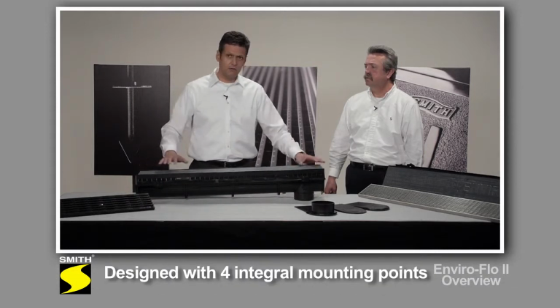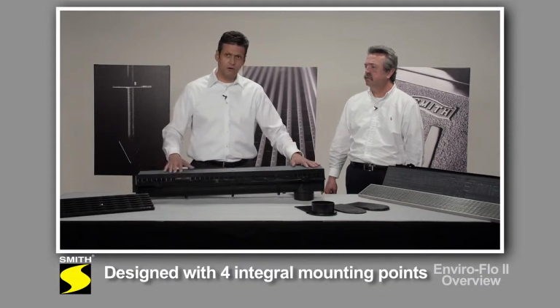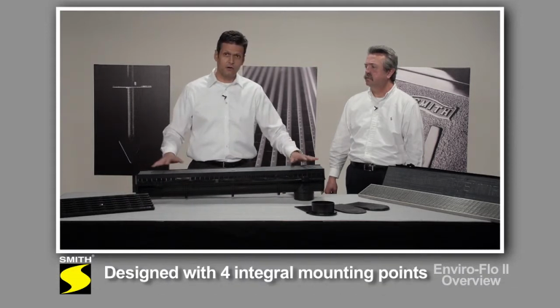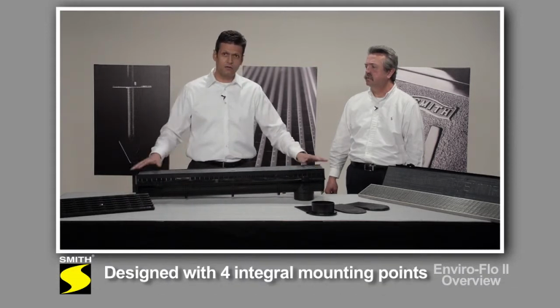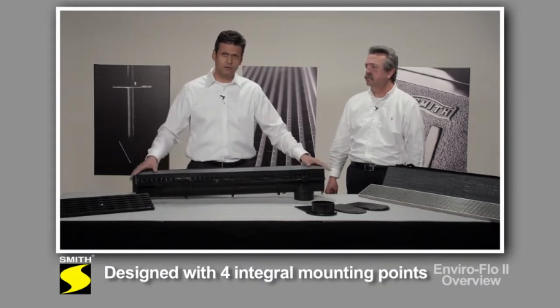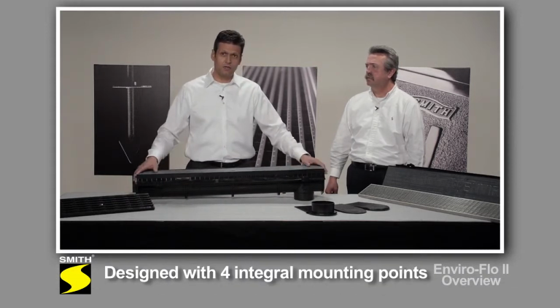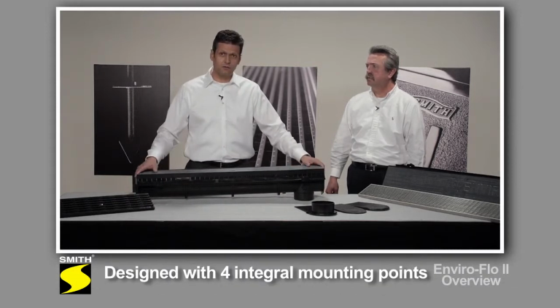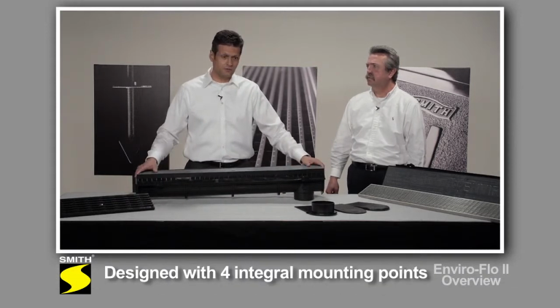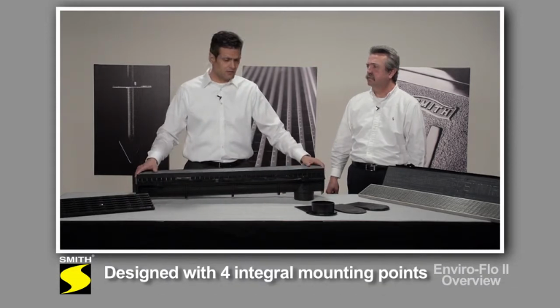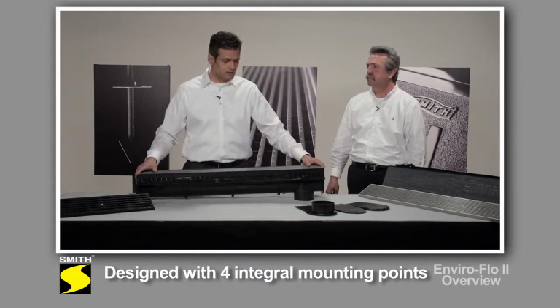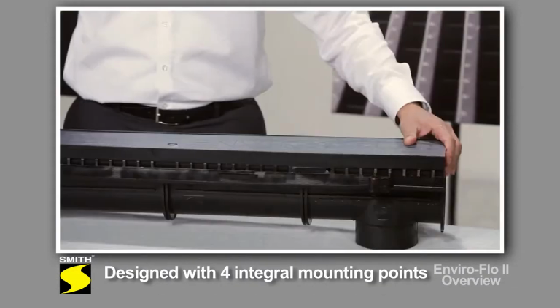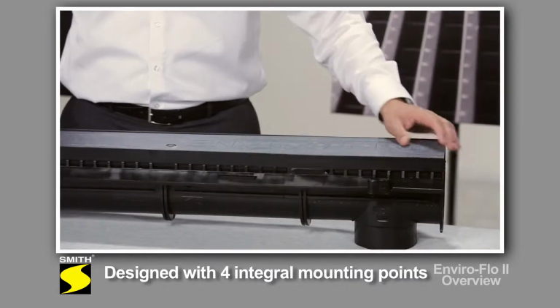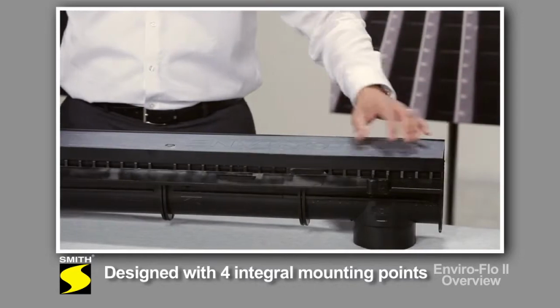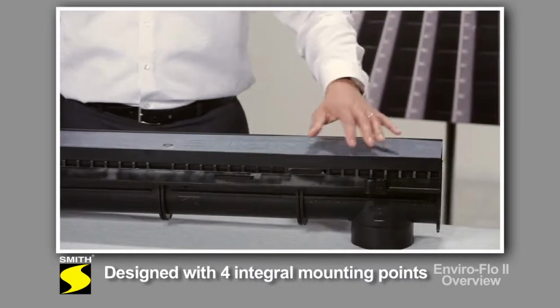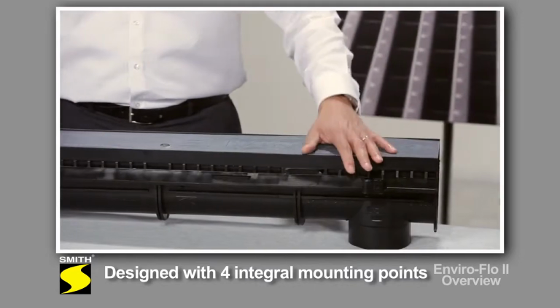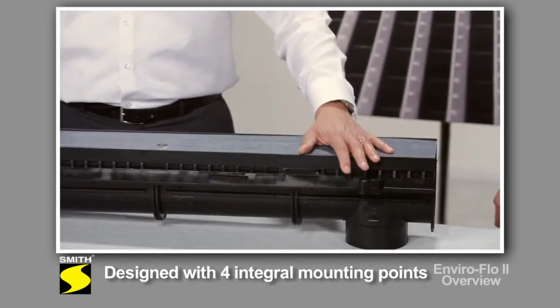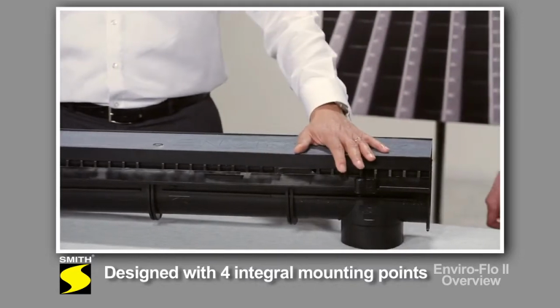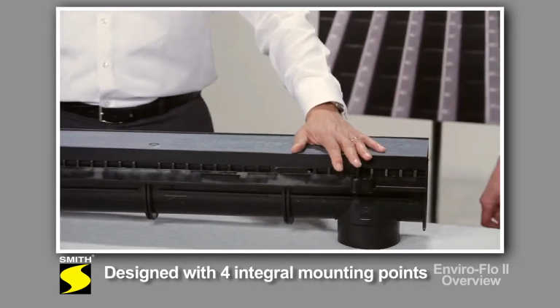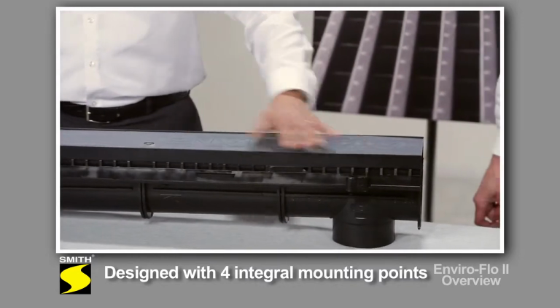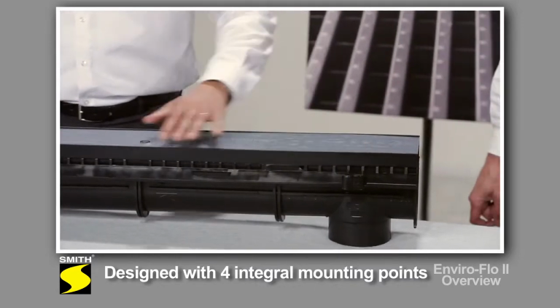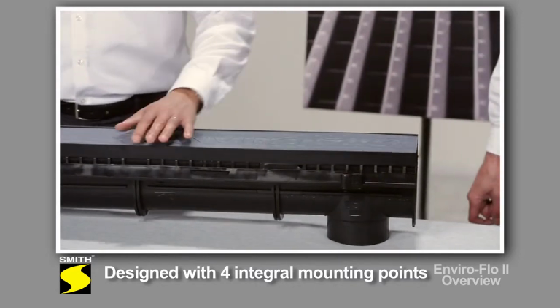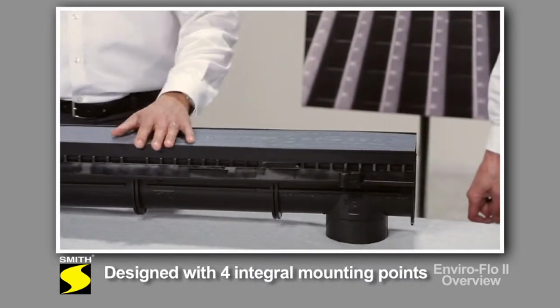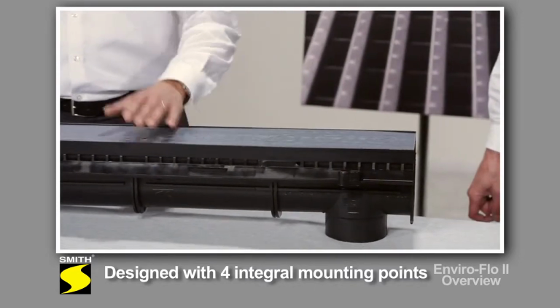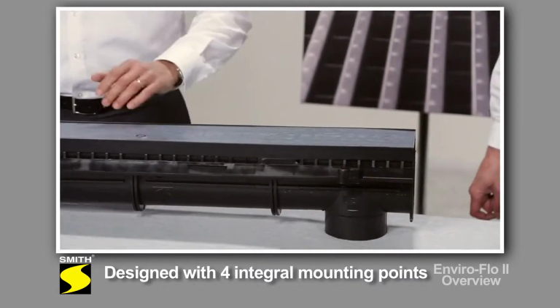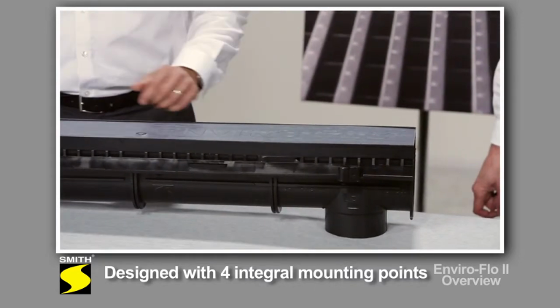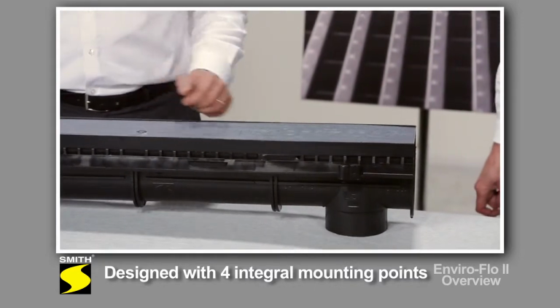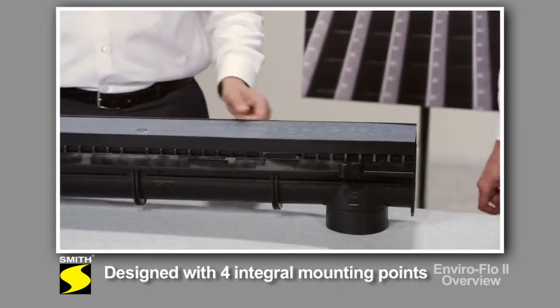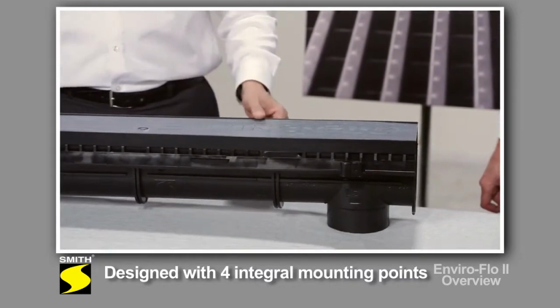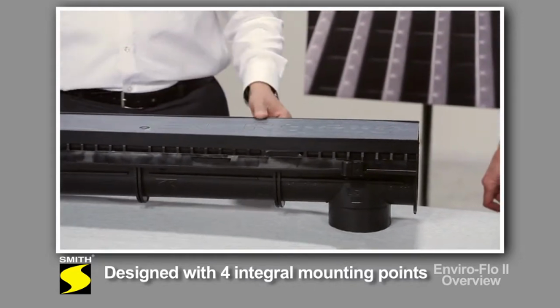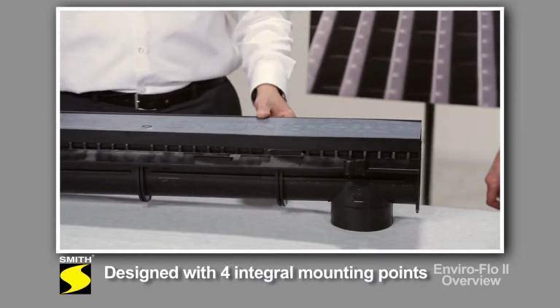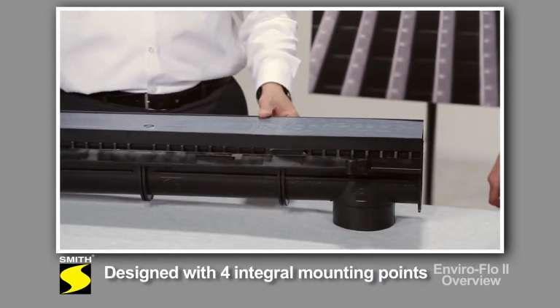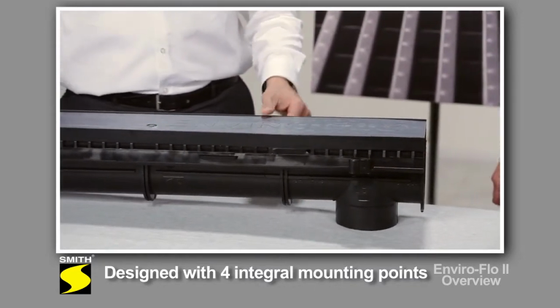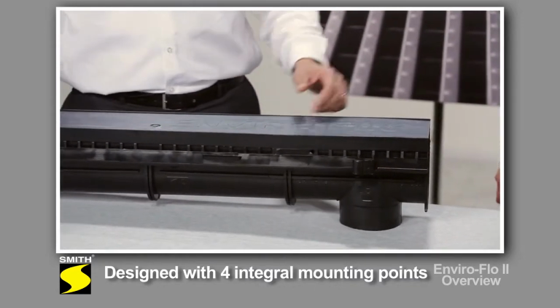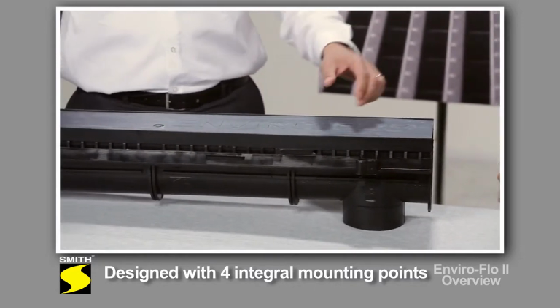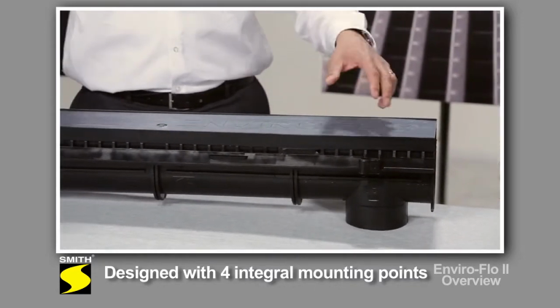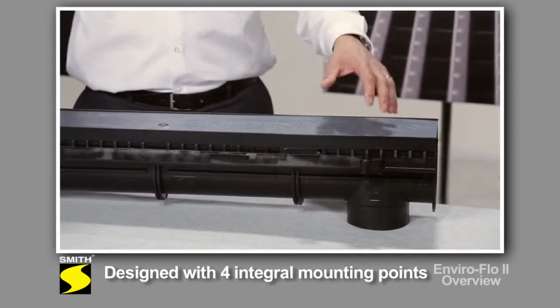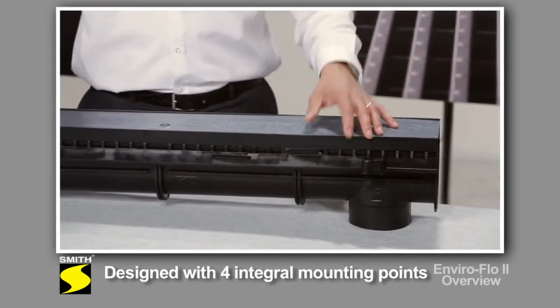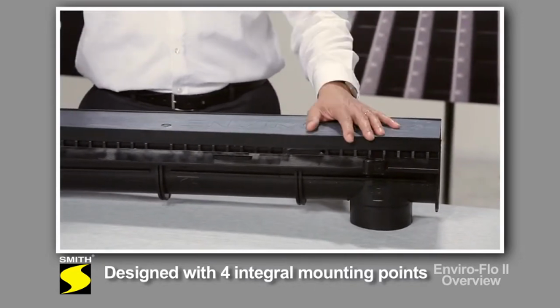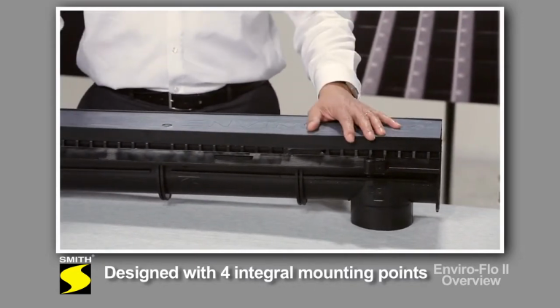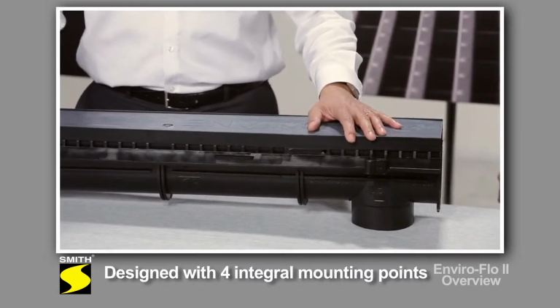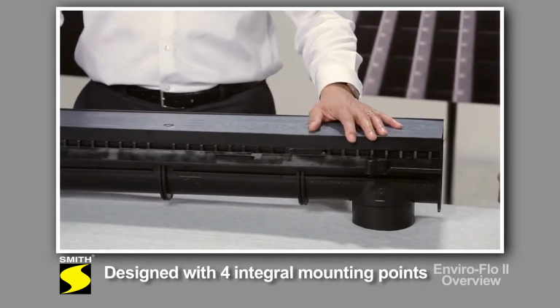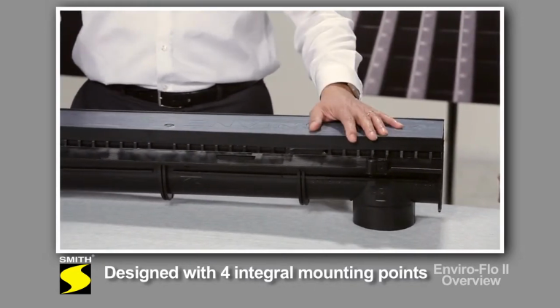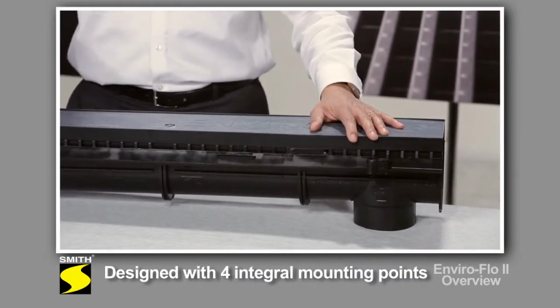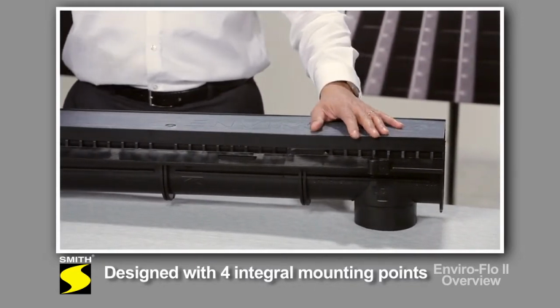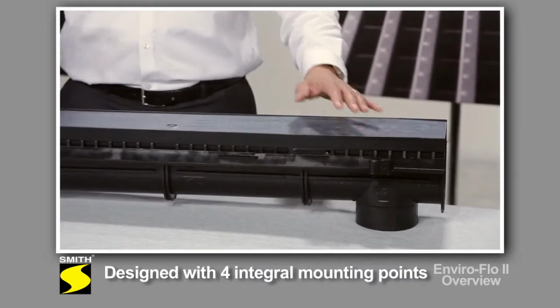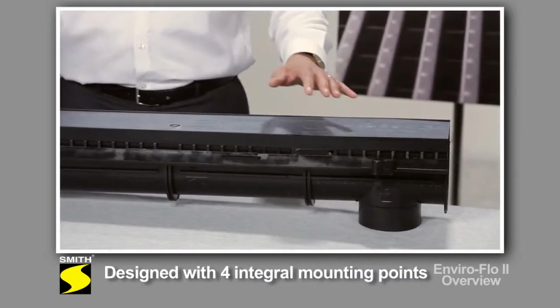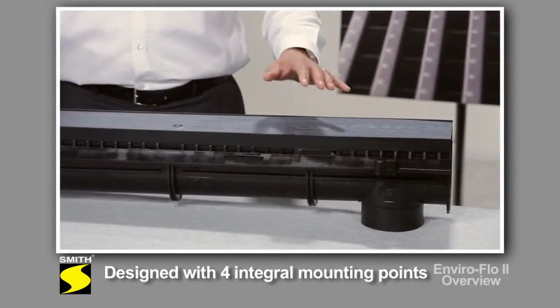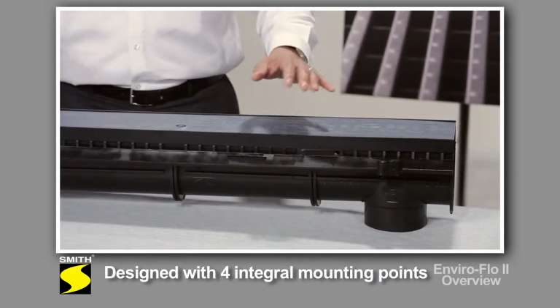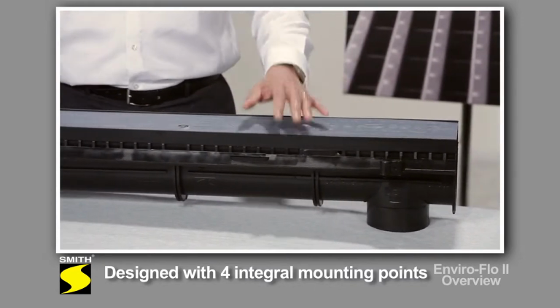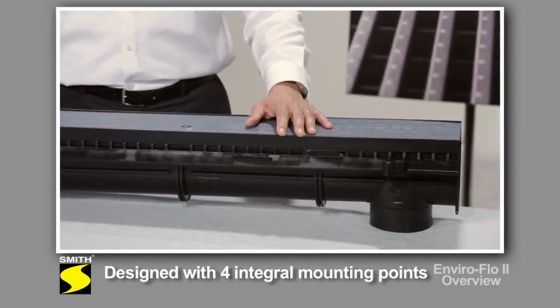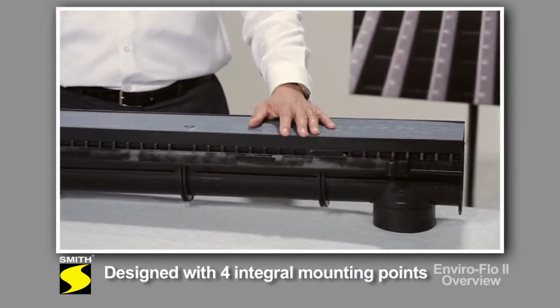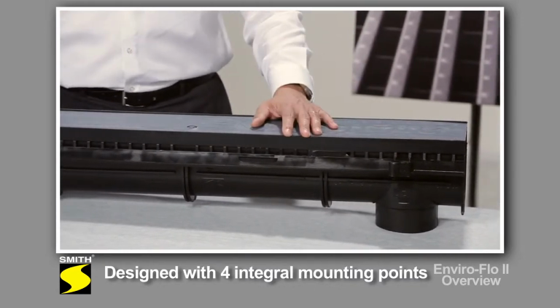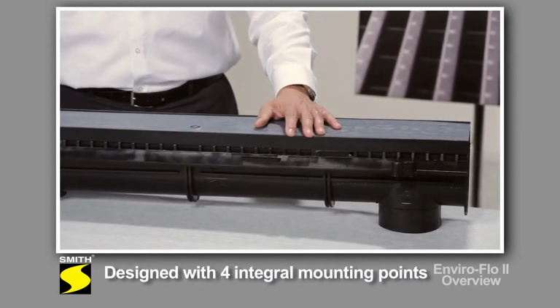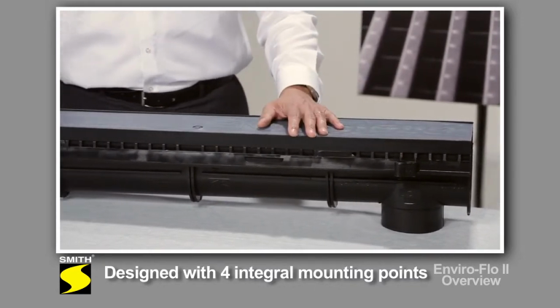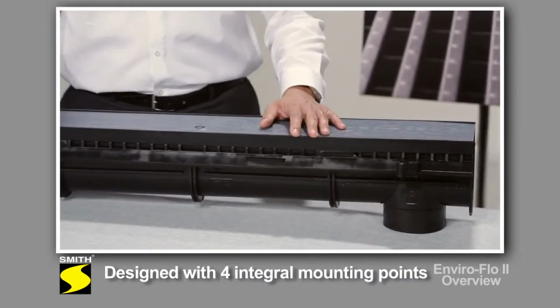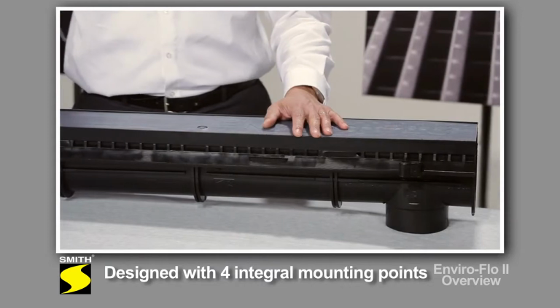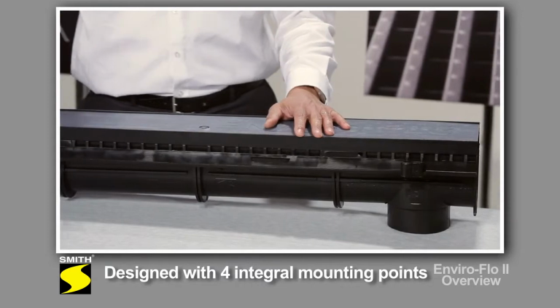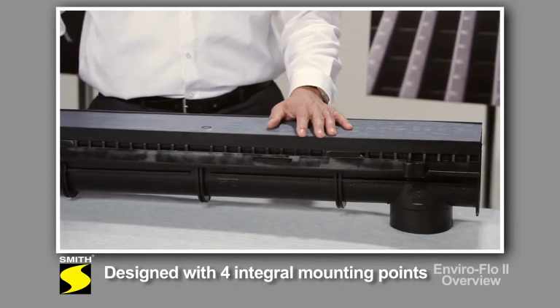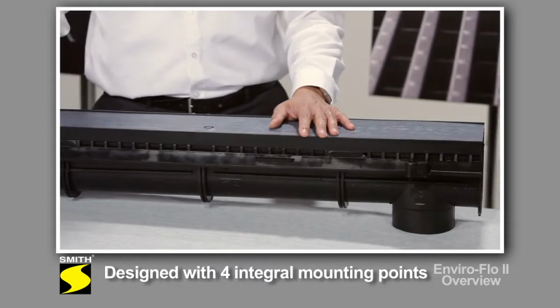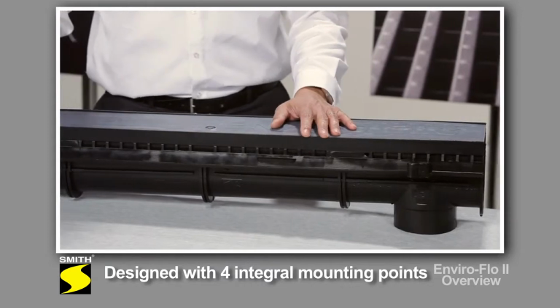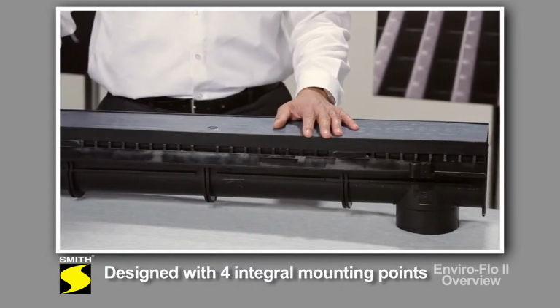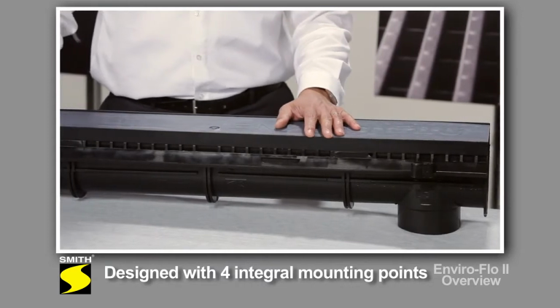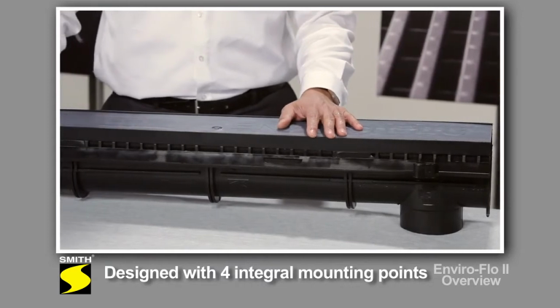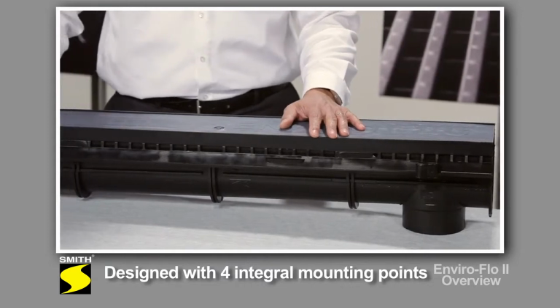It's a long standard channel, and that allows you to install it either with rebar or with all thread rod. It works really well.